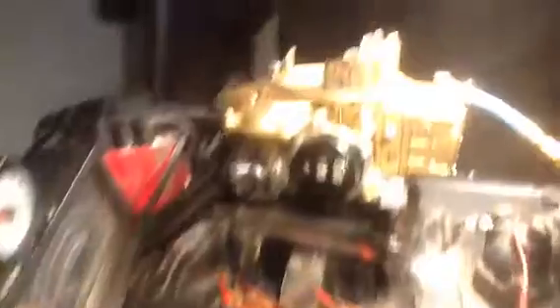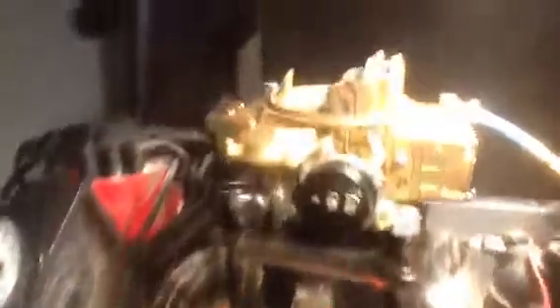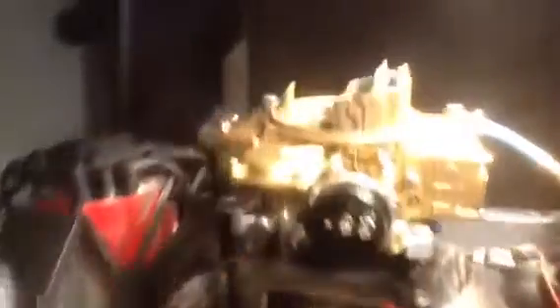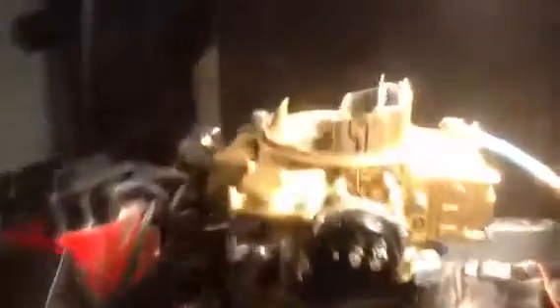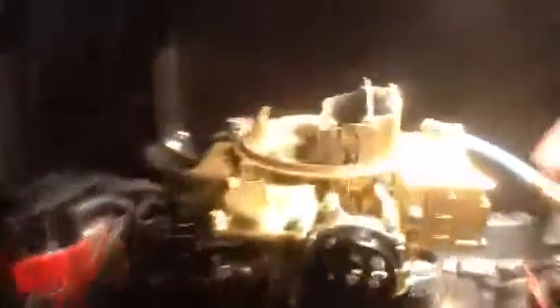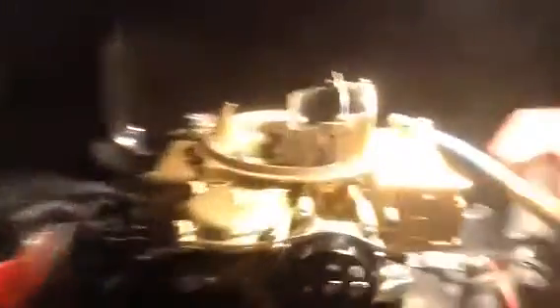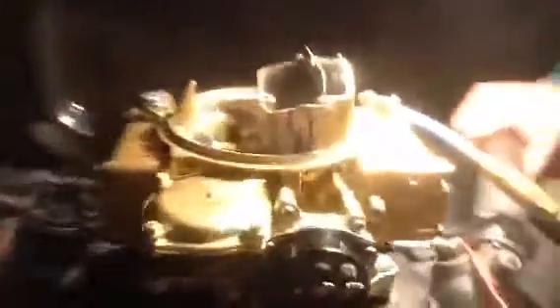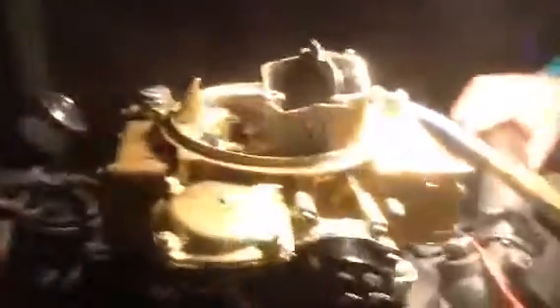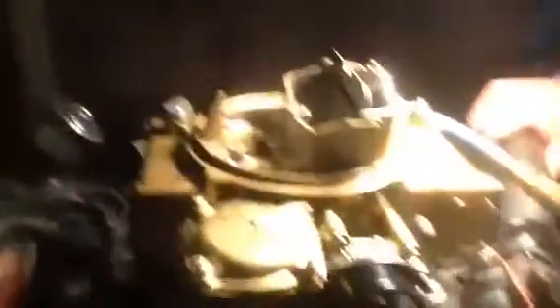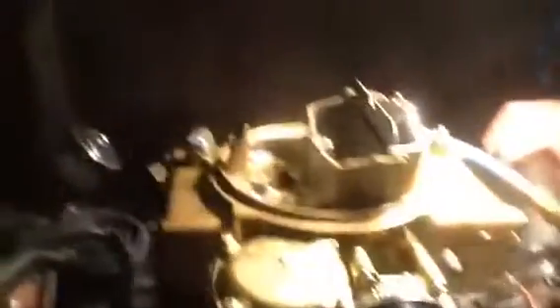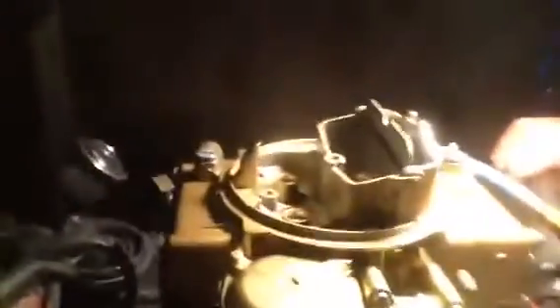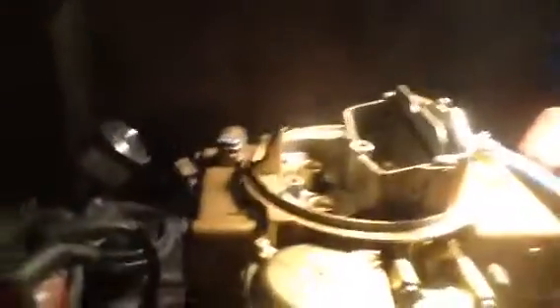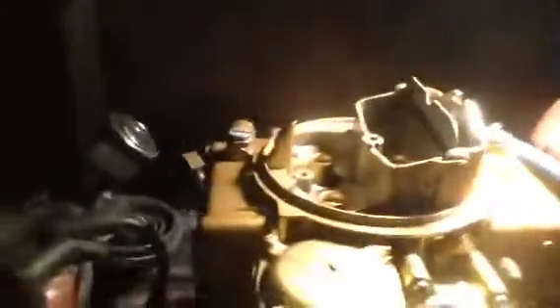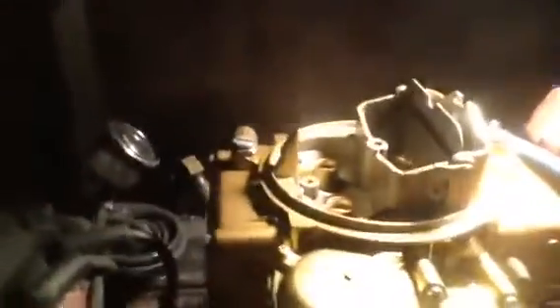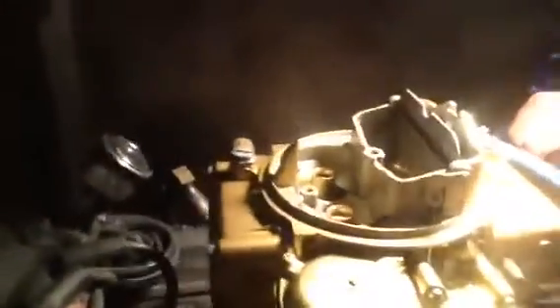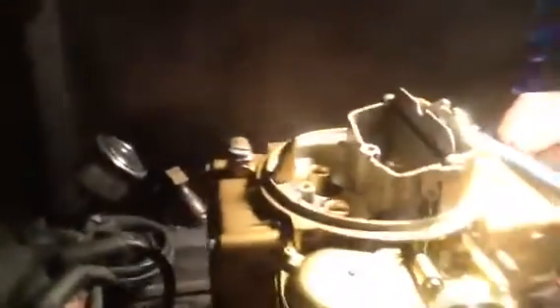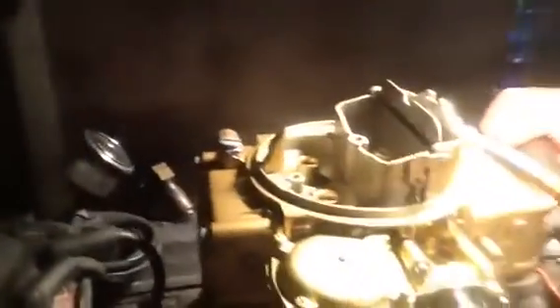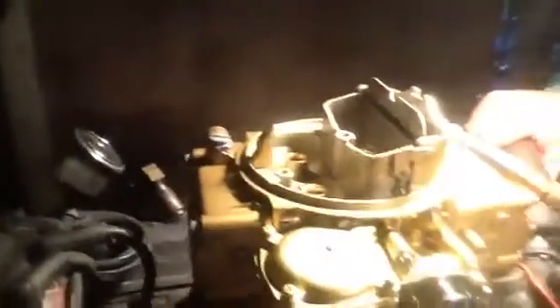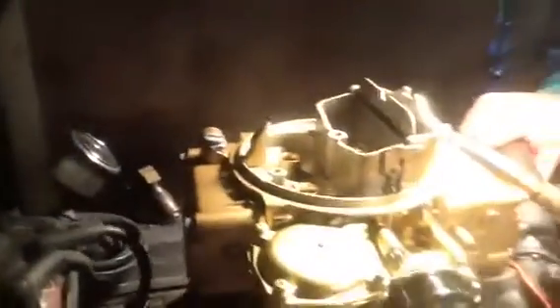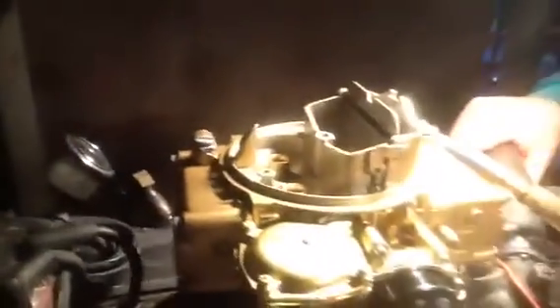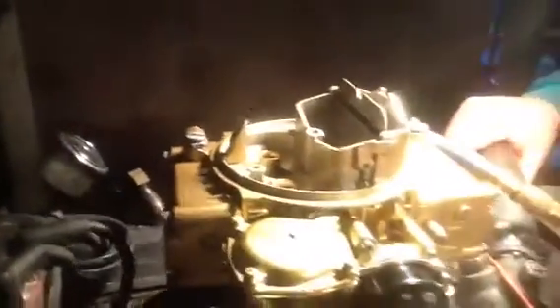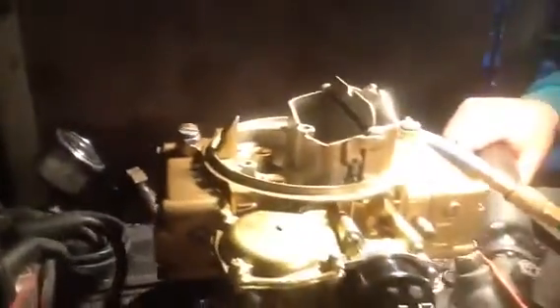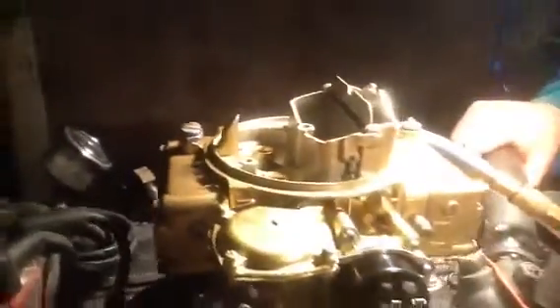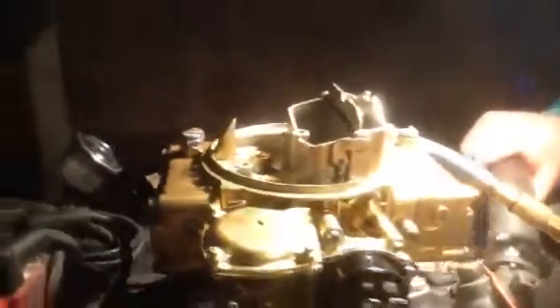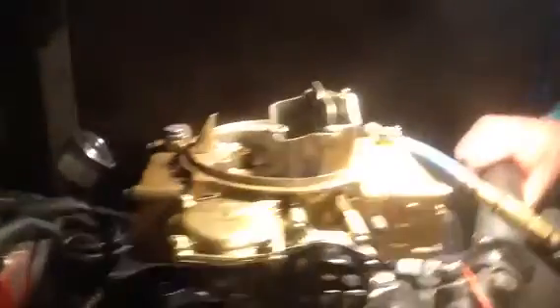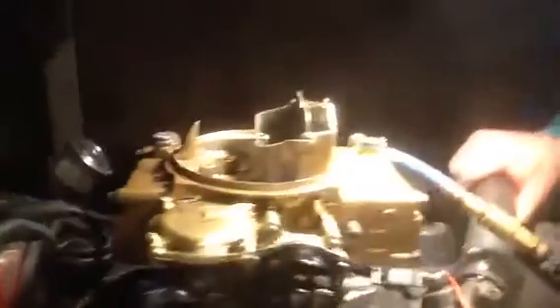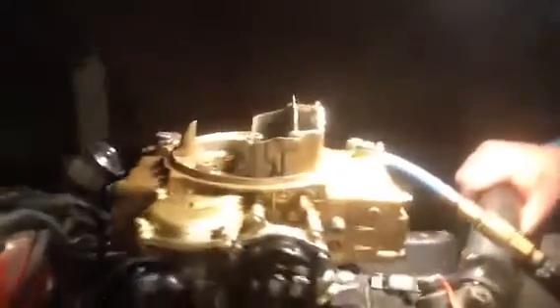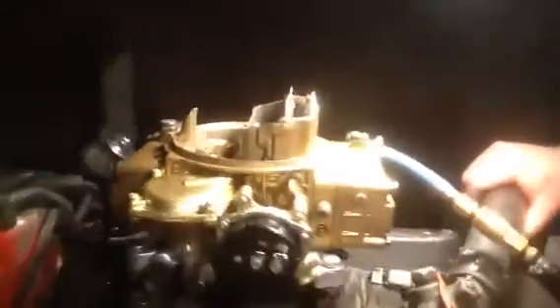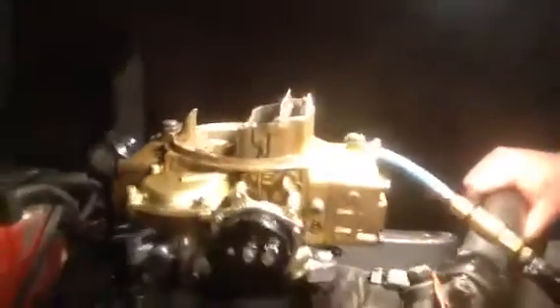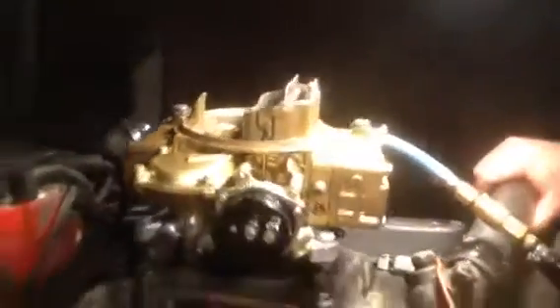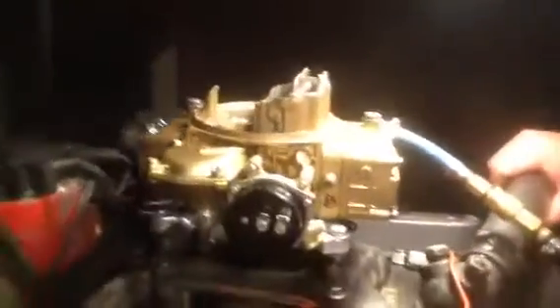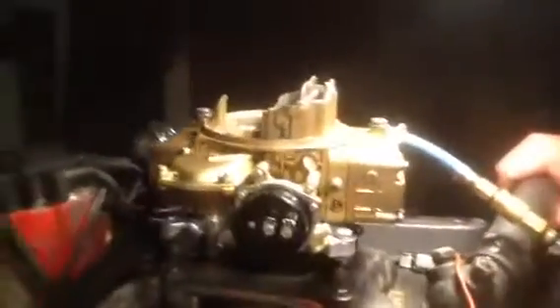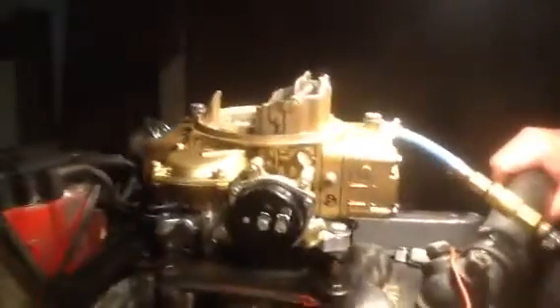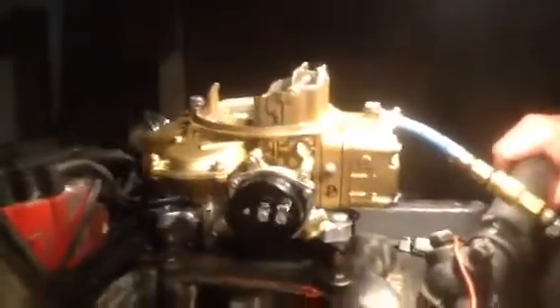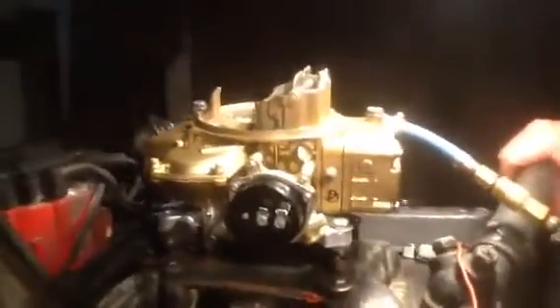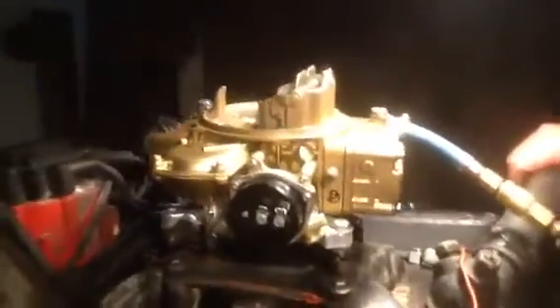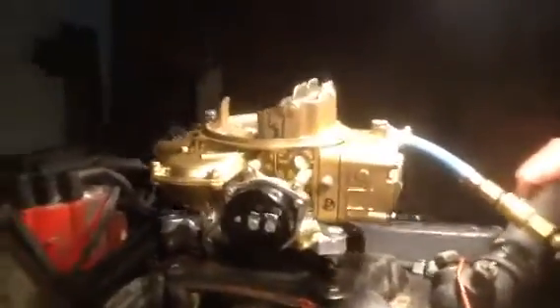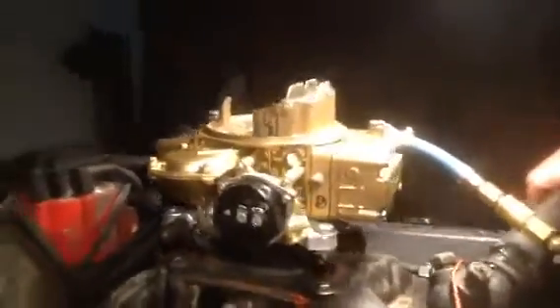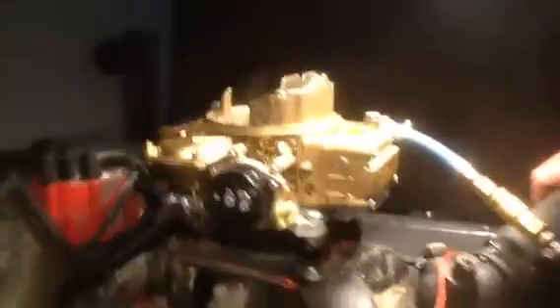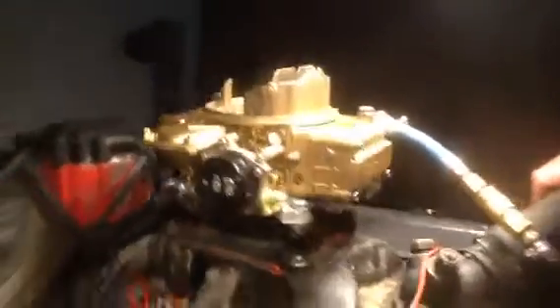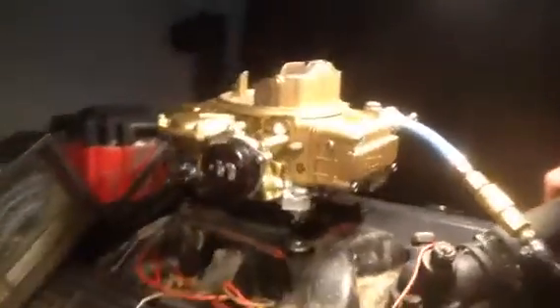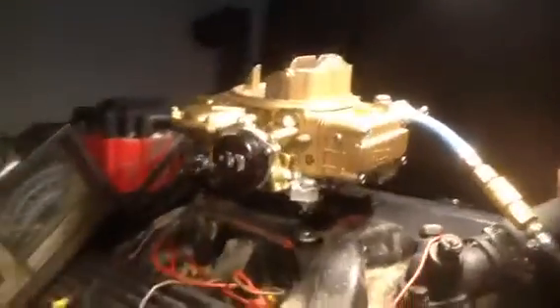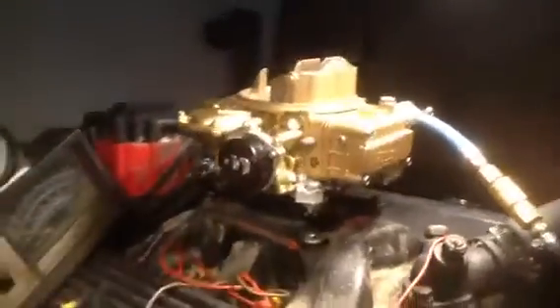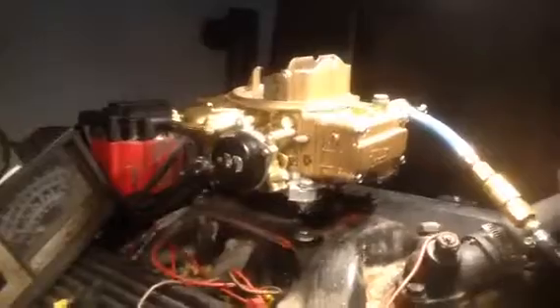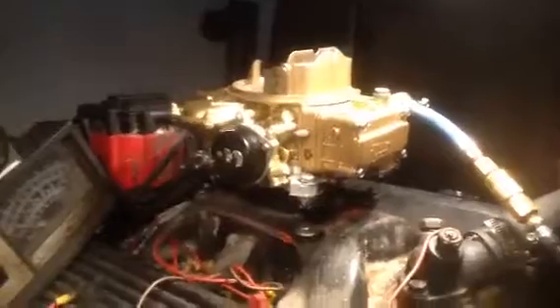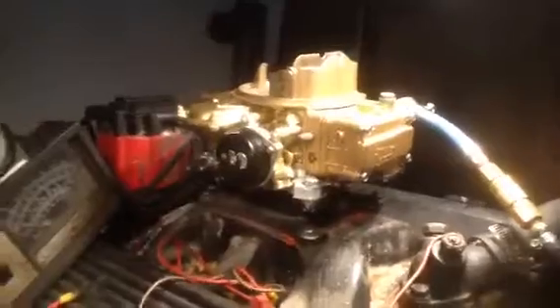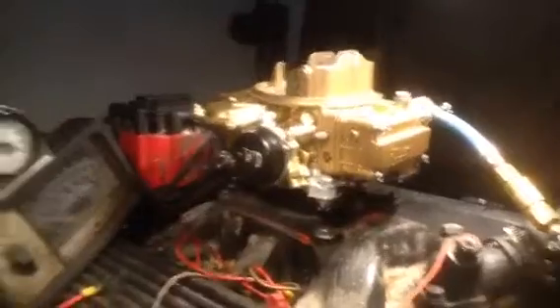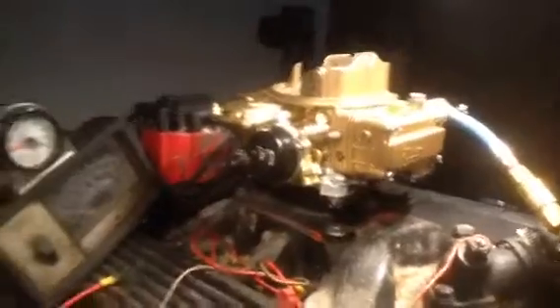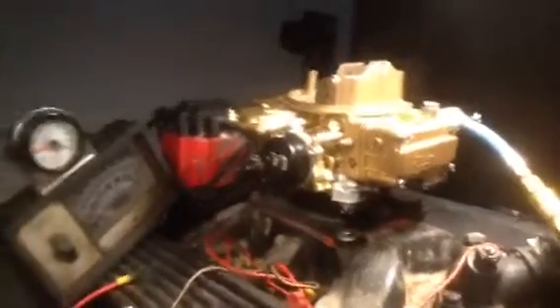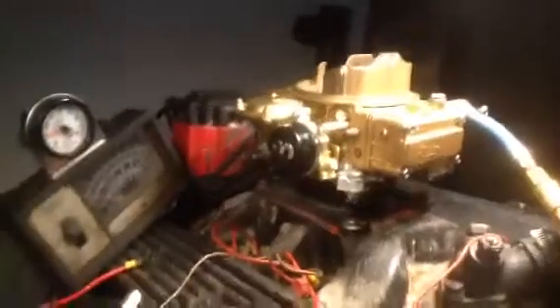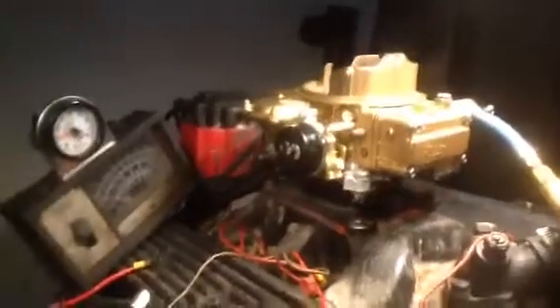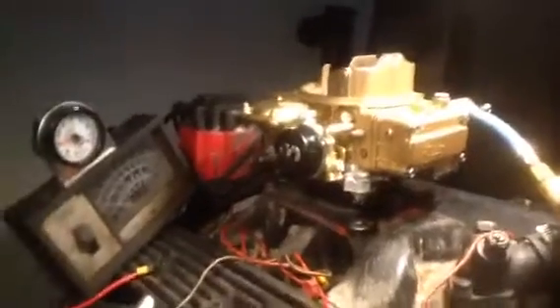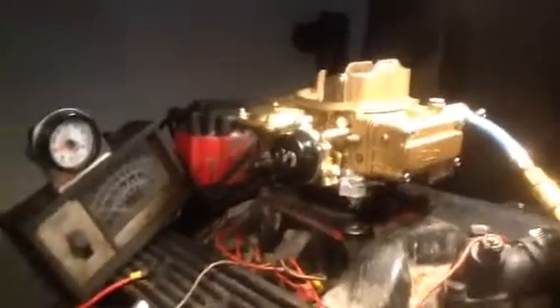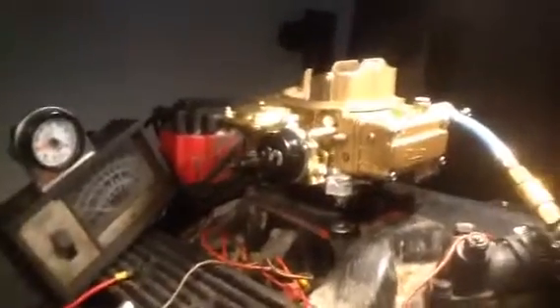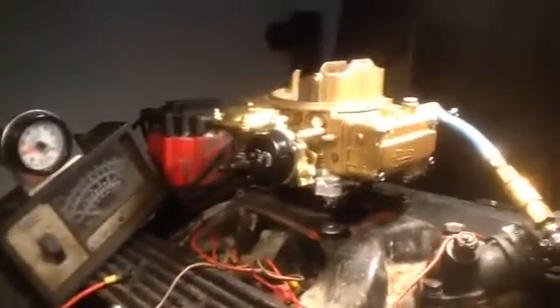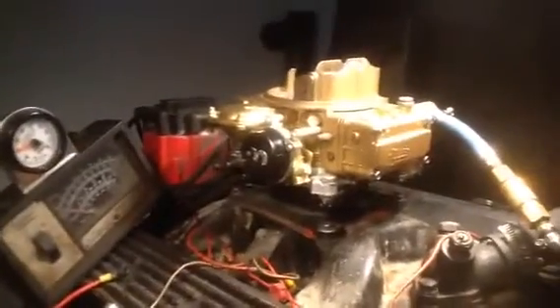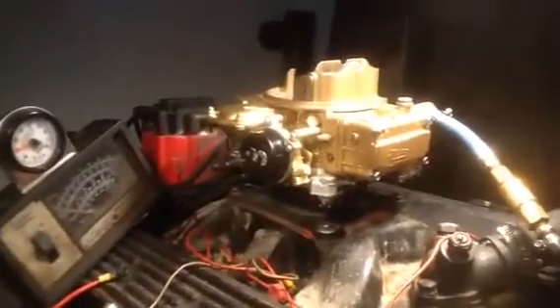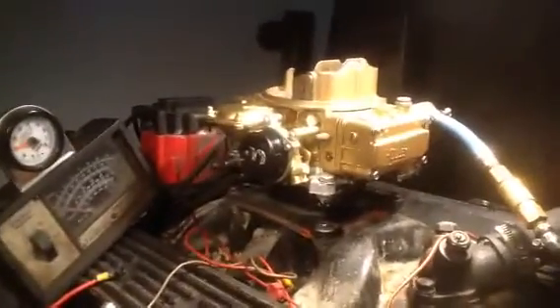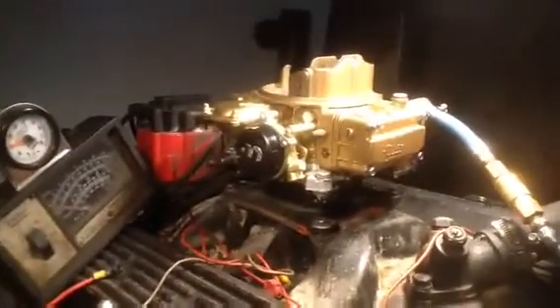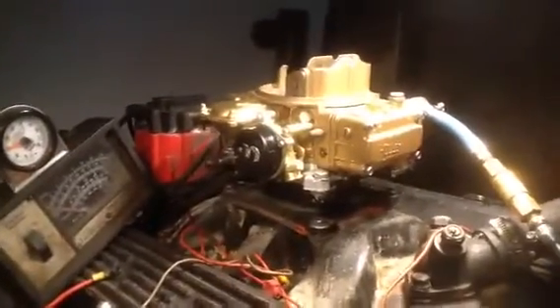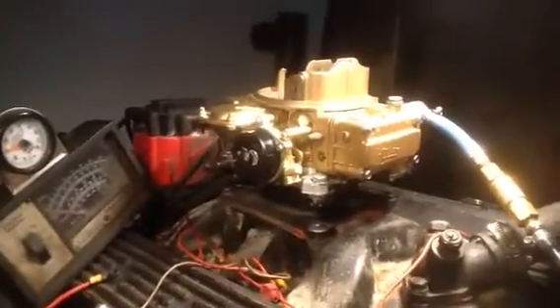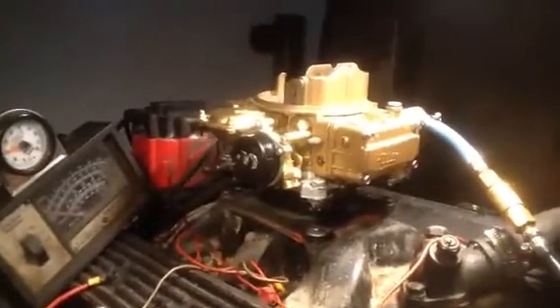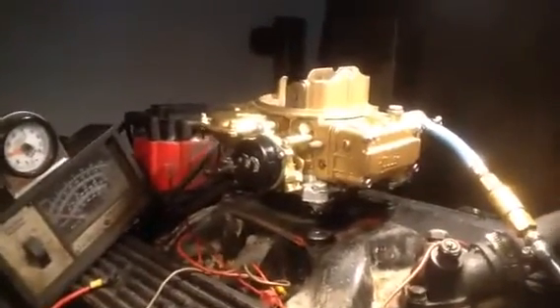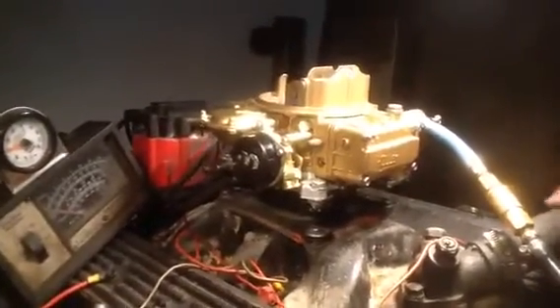We got a Holley 600 1850-5. The 5 means it's the 5th series around 1850. It tells you what it is.